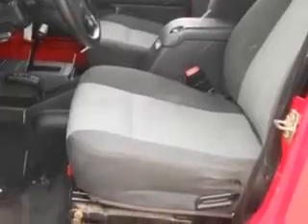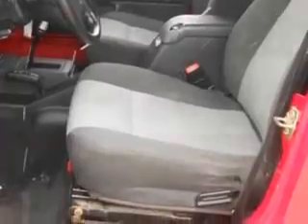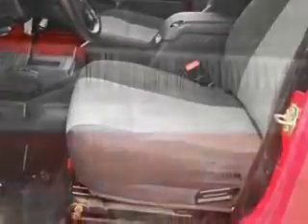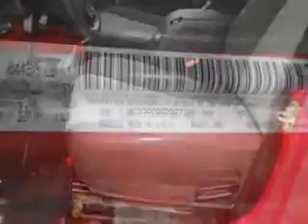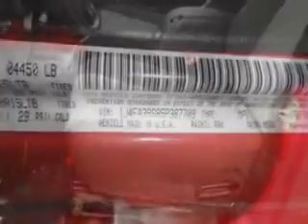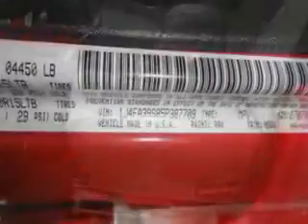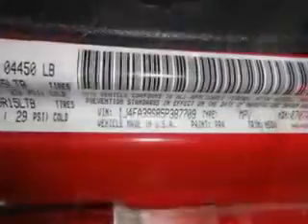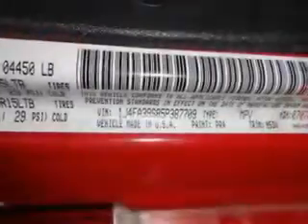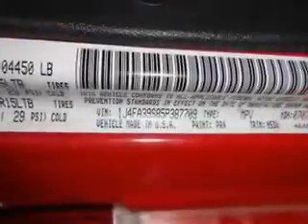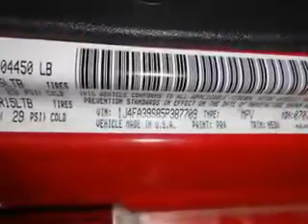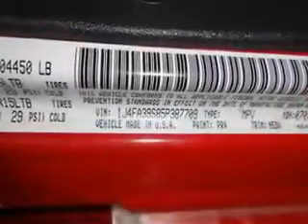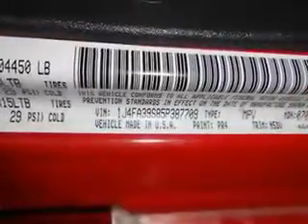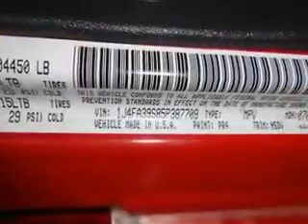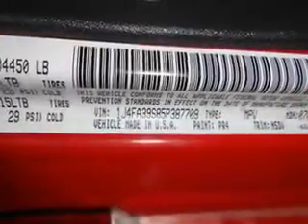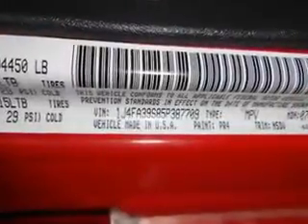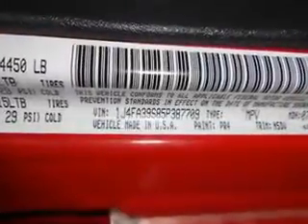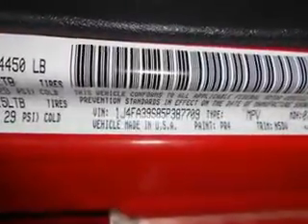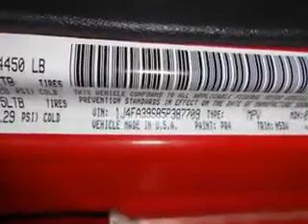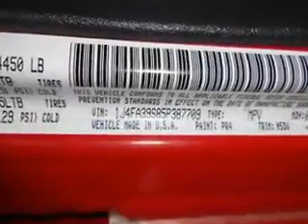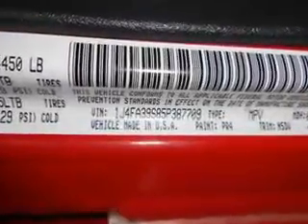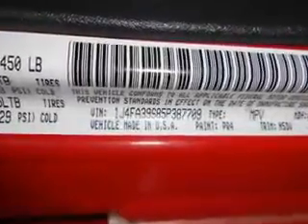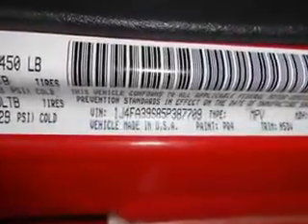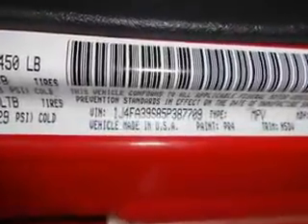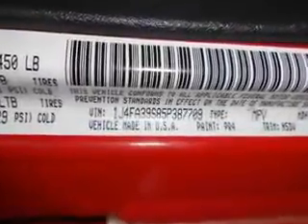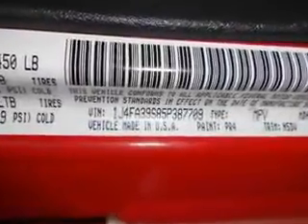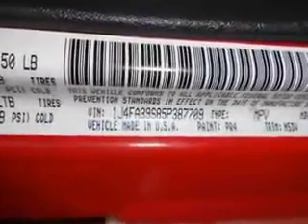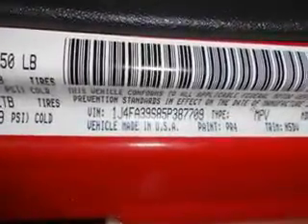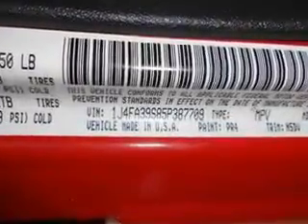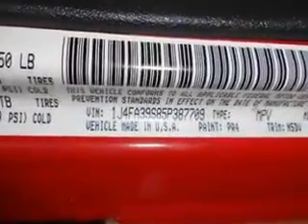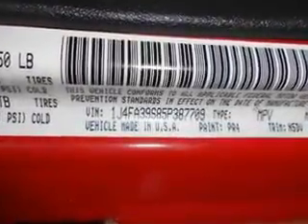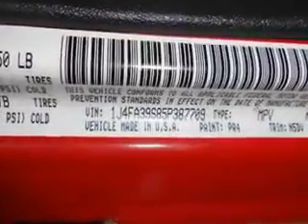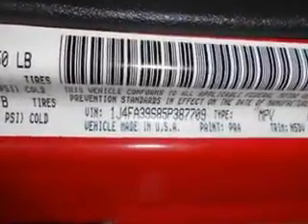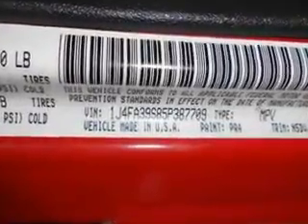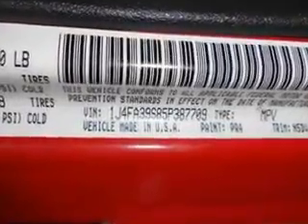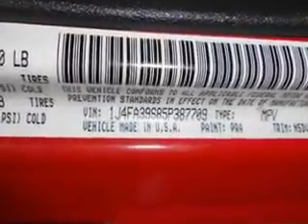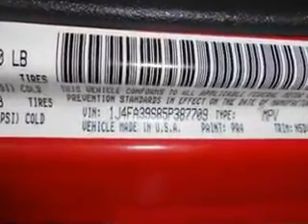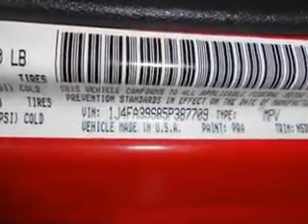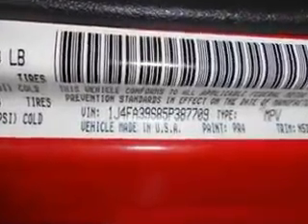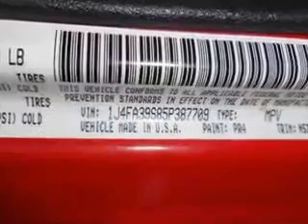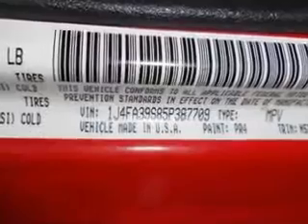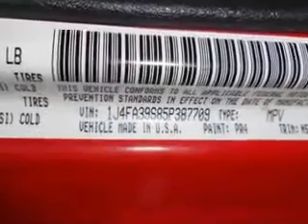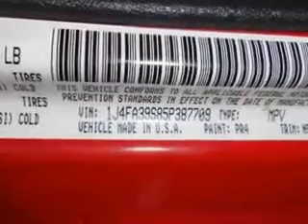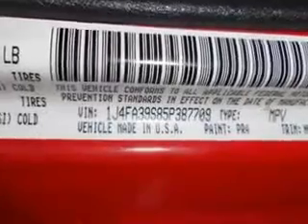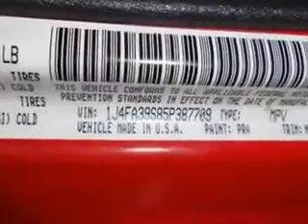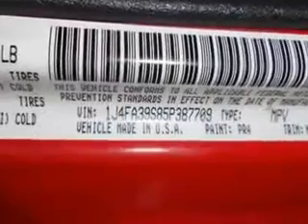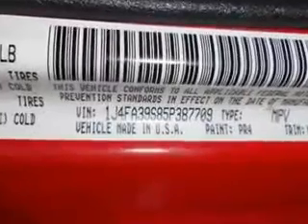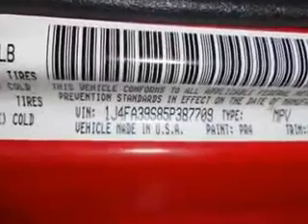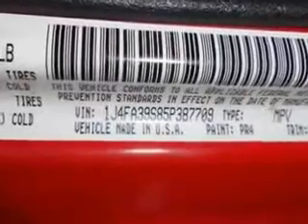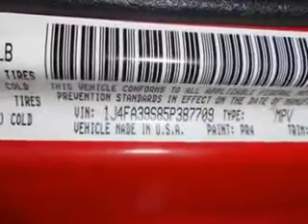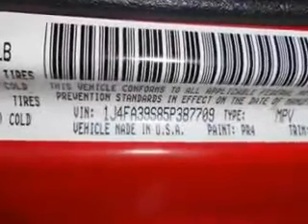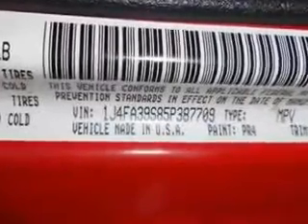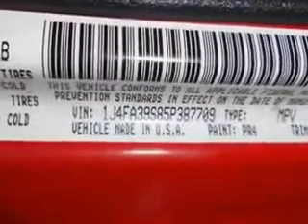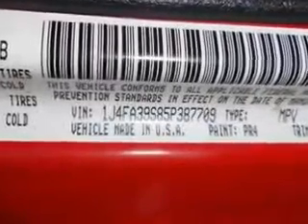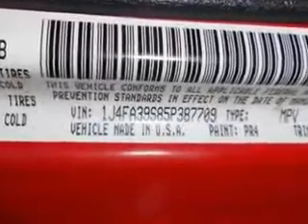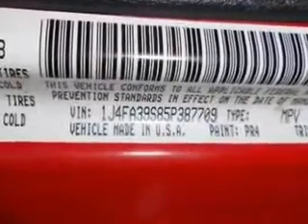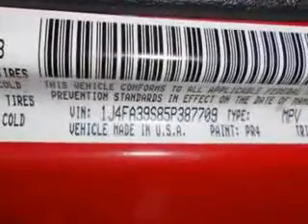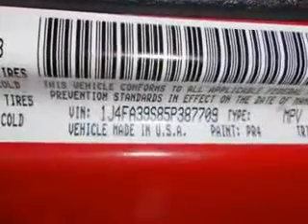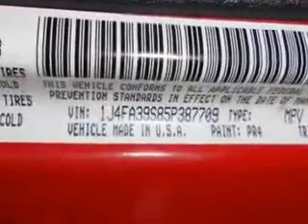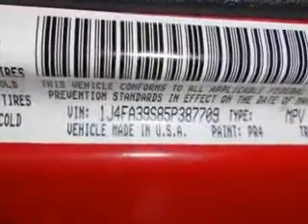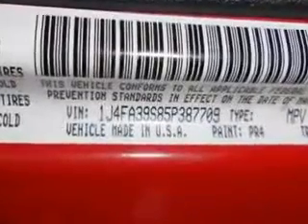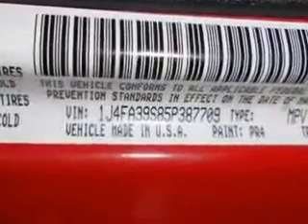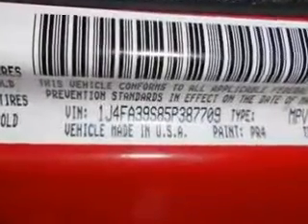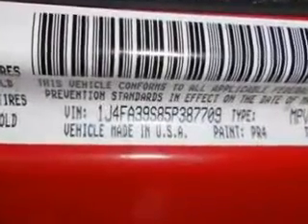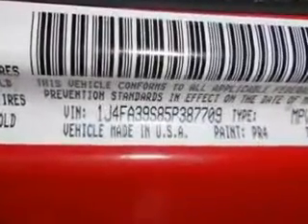Enjoy the drive and have peace of mind in this 05 Jeep Wrangler. See us at Mike Watcher's Used Cars today.